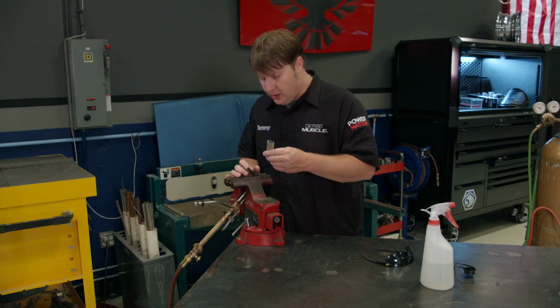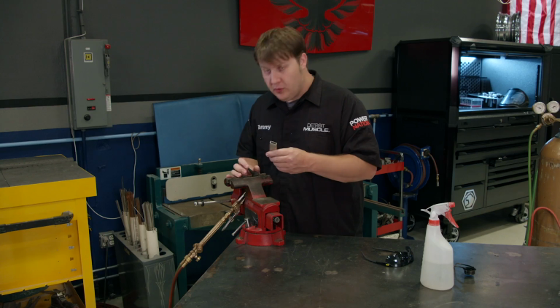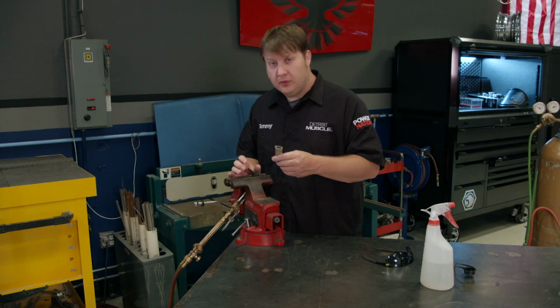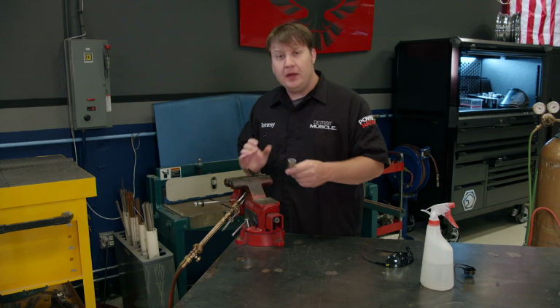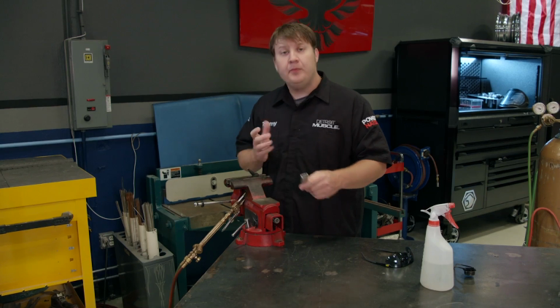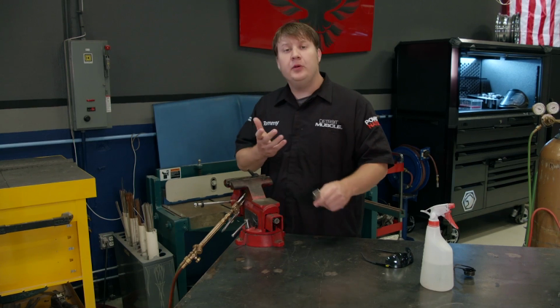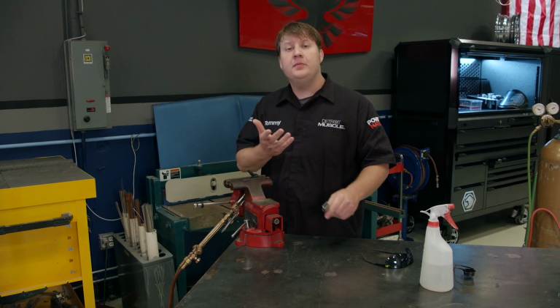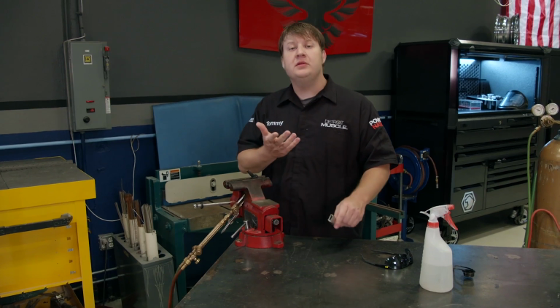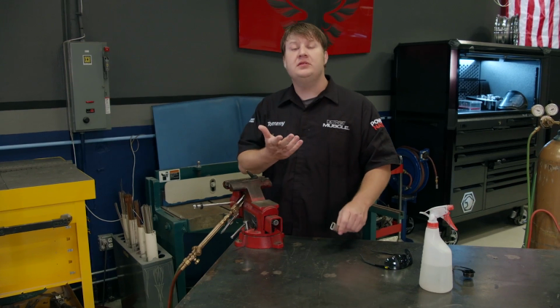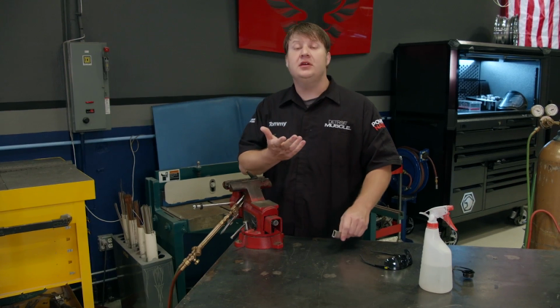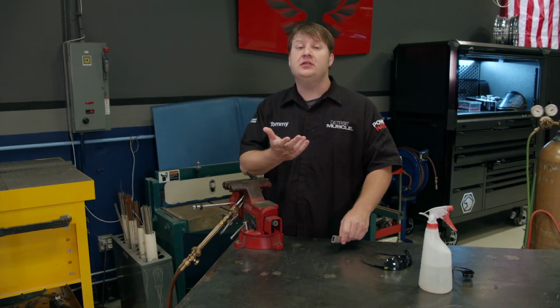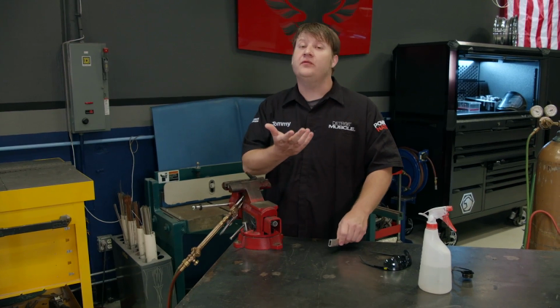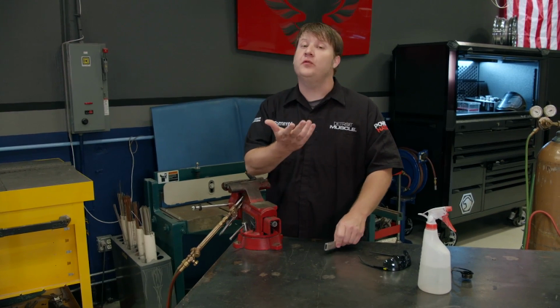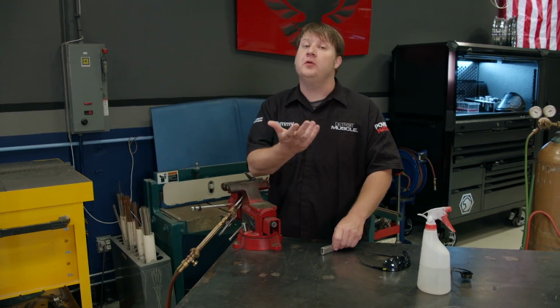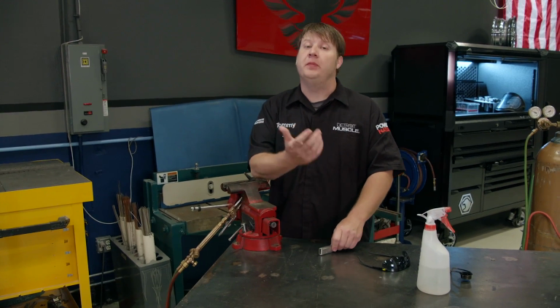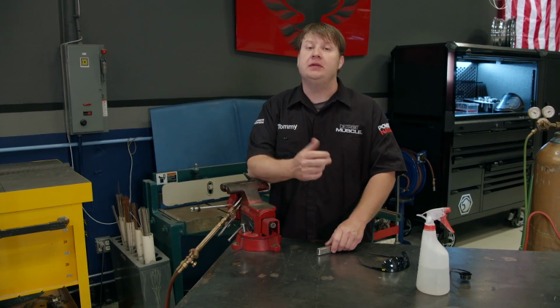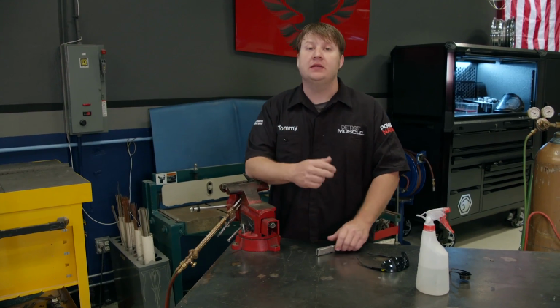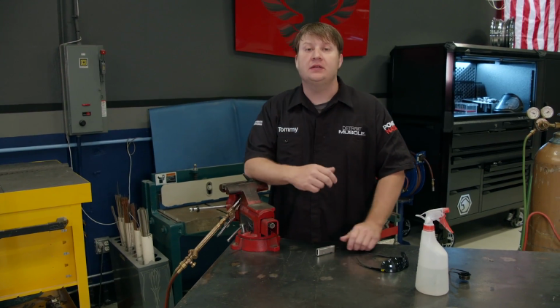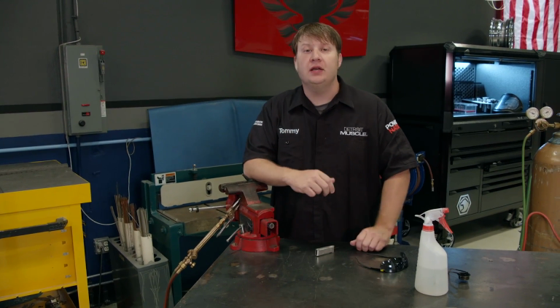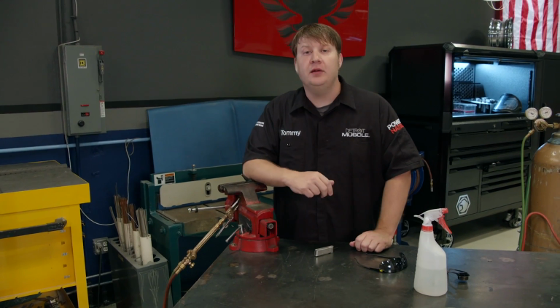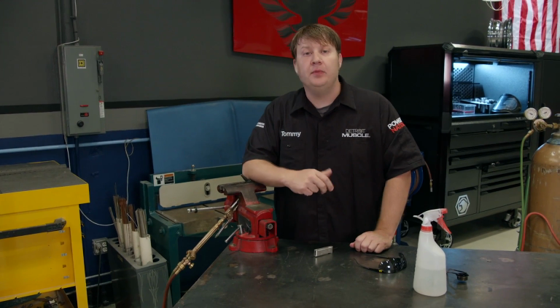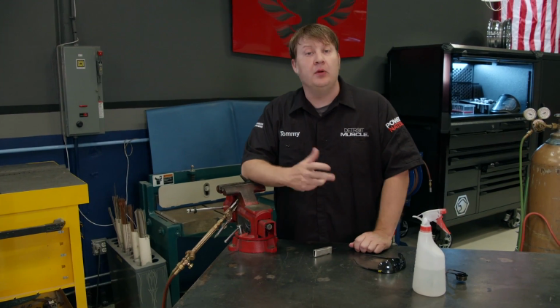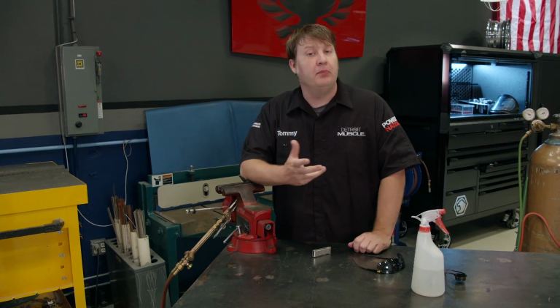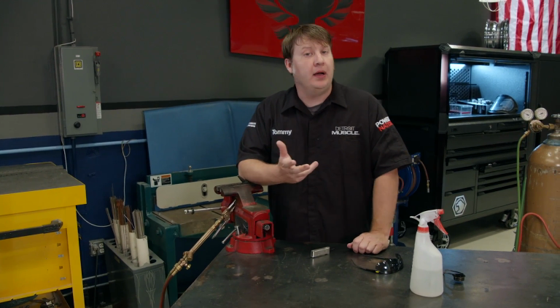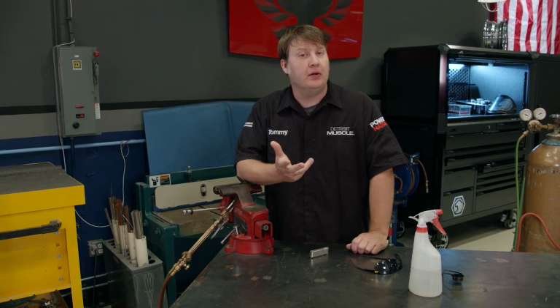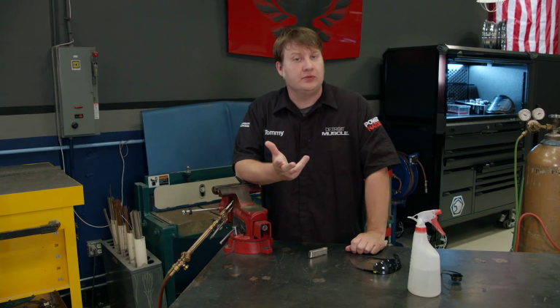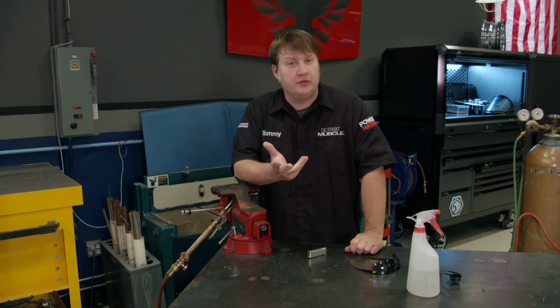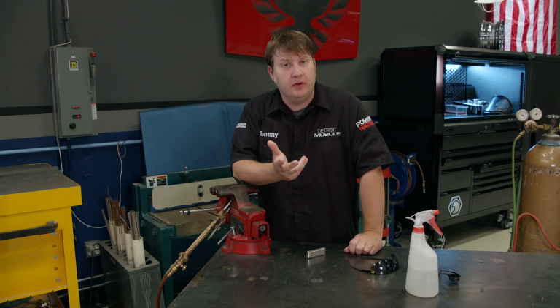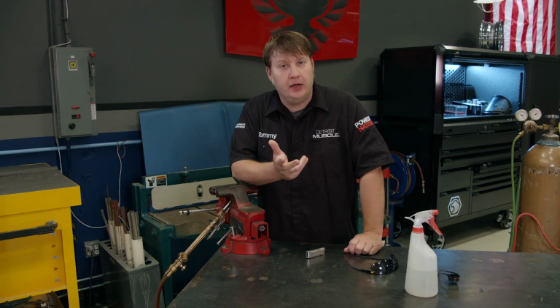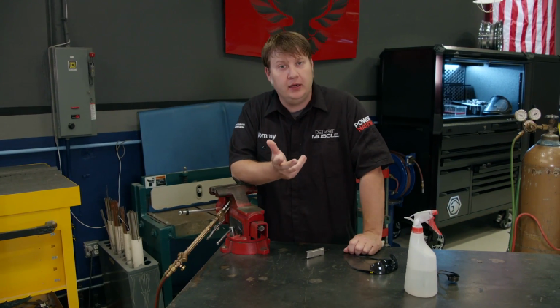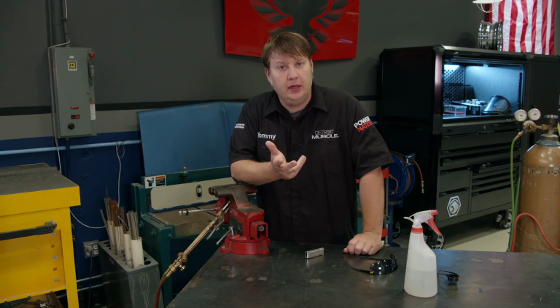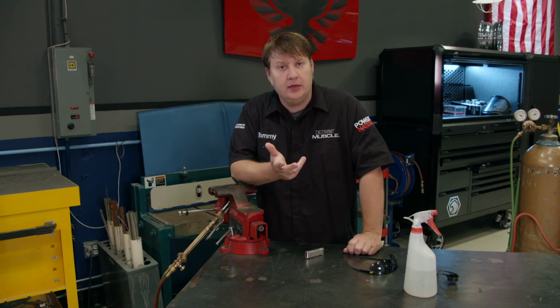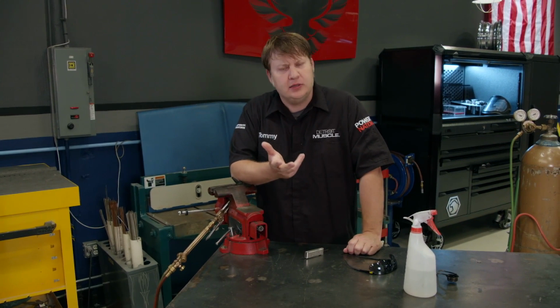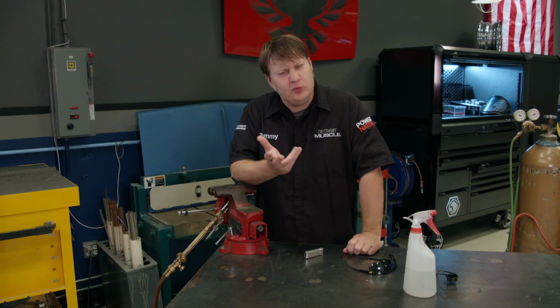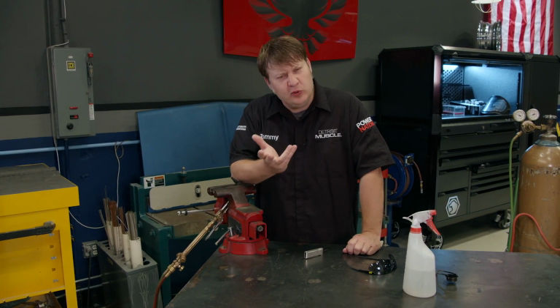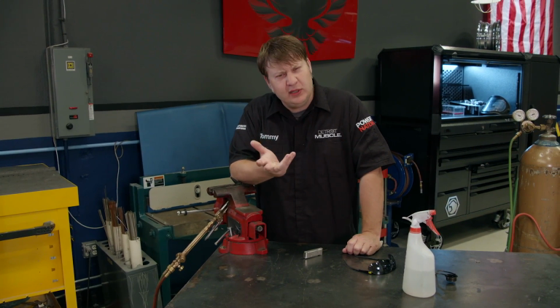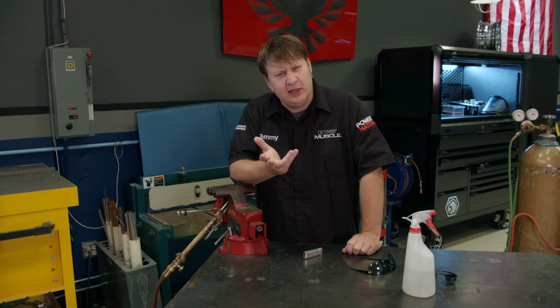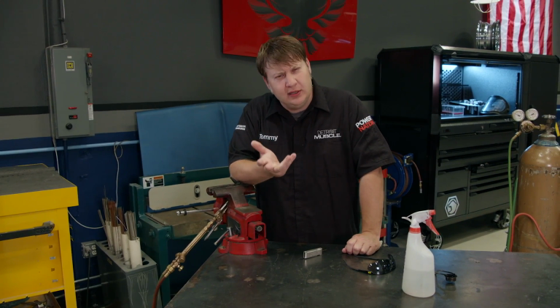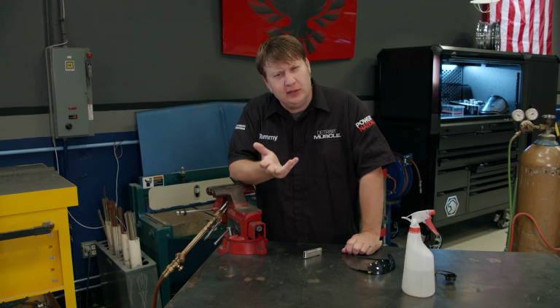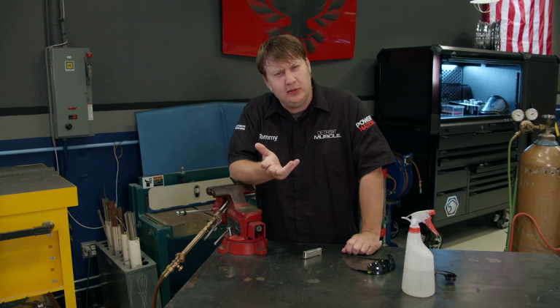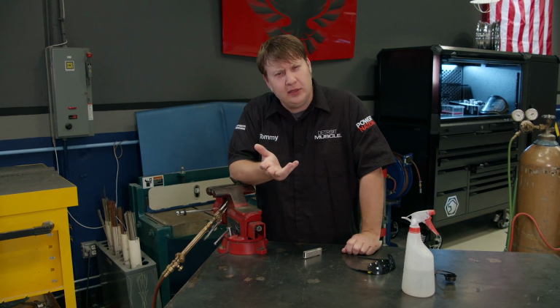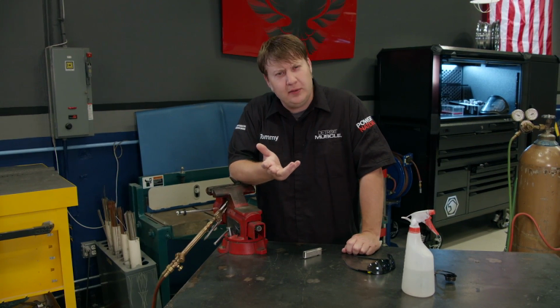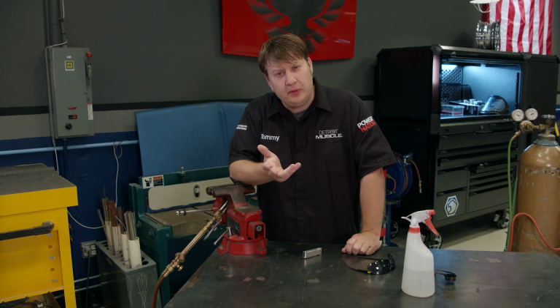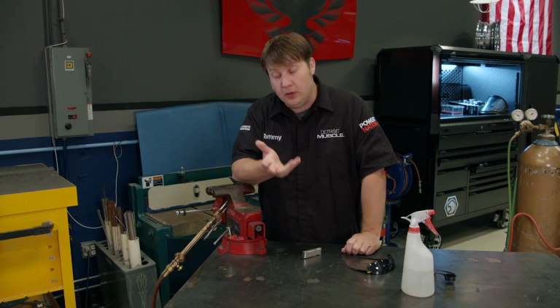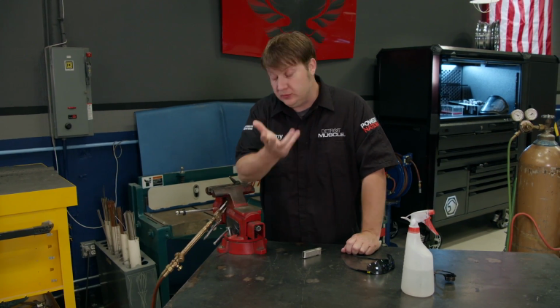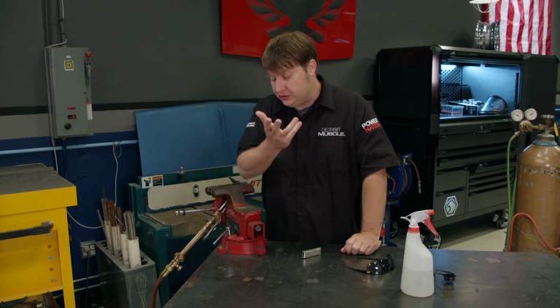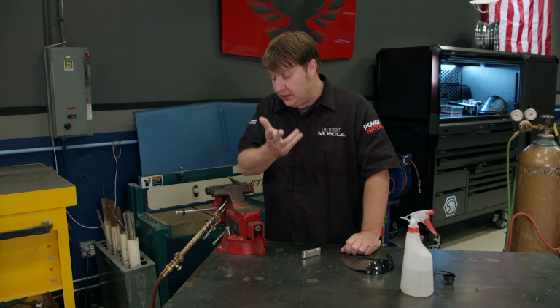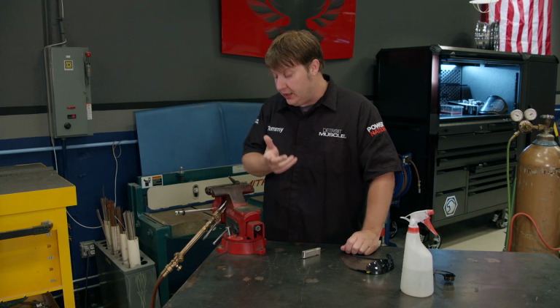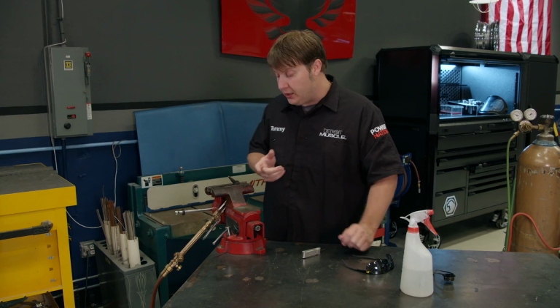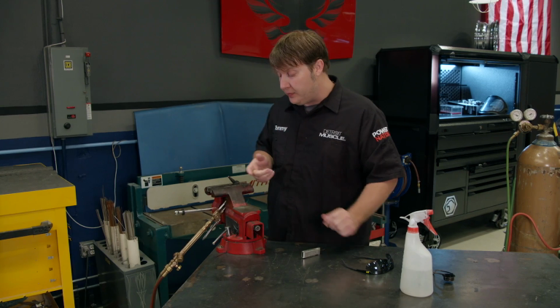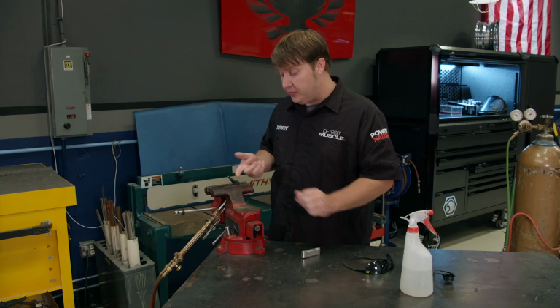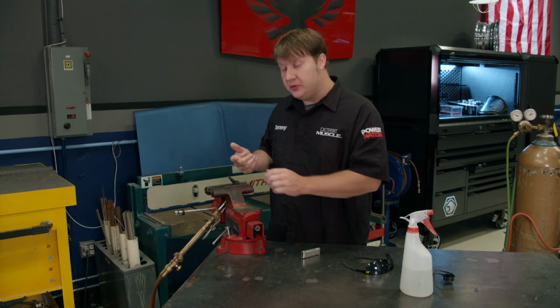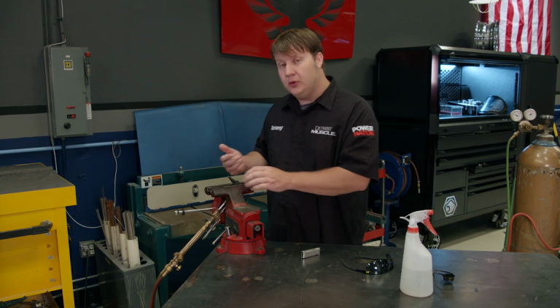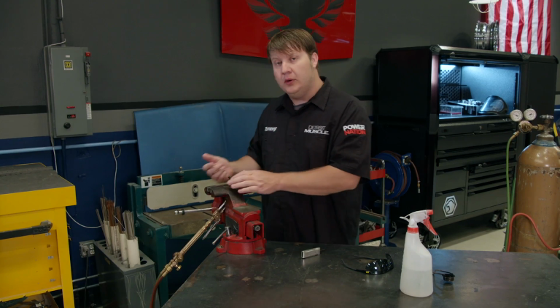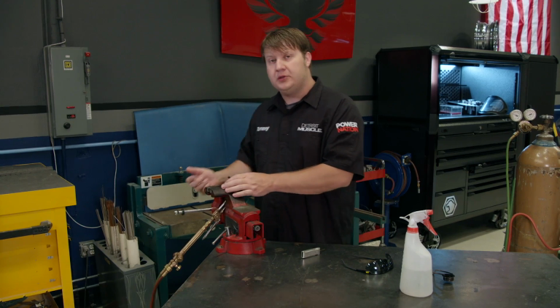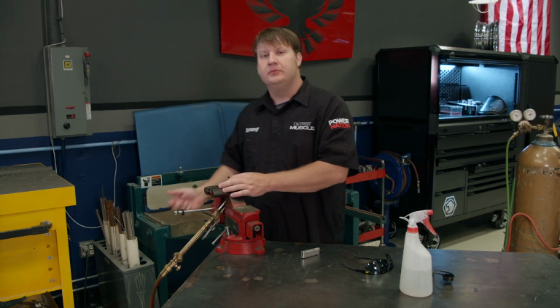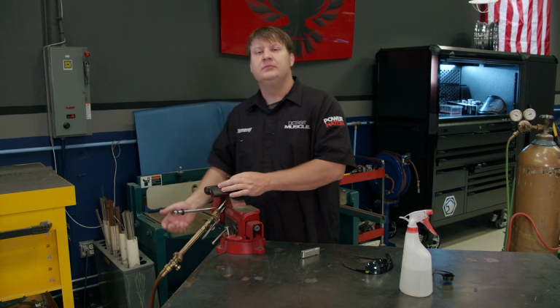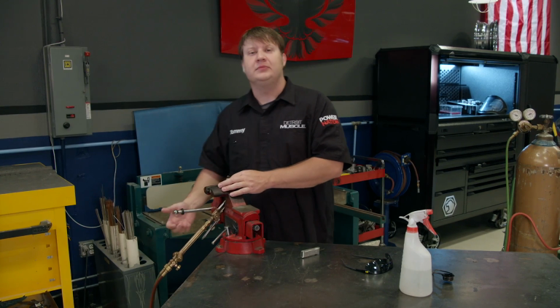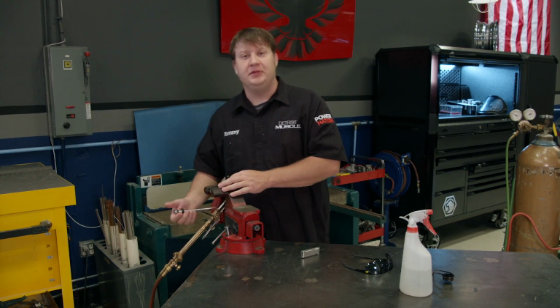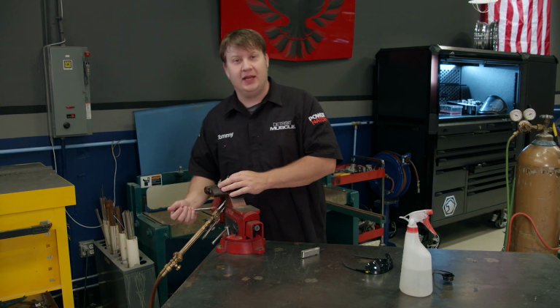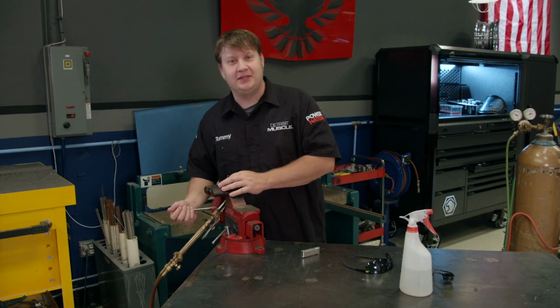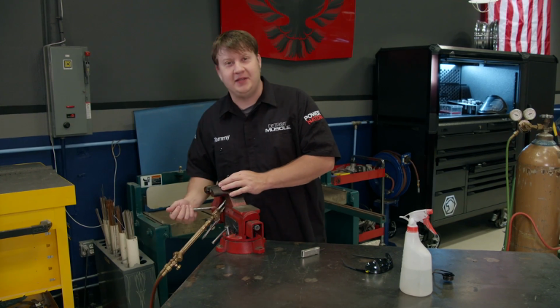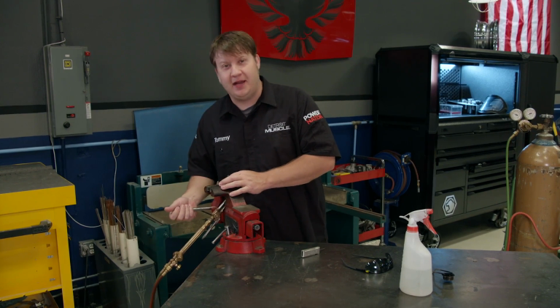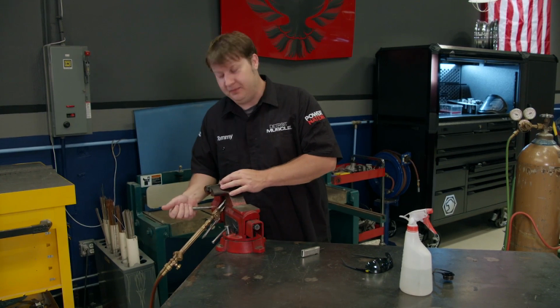Well, that pretty much does it for your basic setup on bottles and regulators, and we'll dig a little deeper on setting up your torch next time.